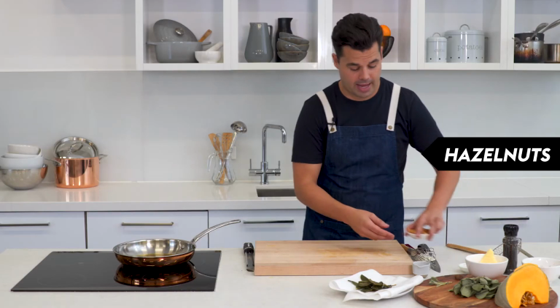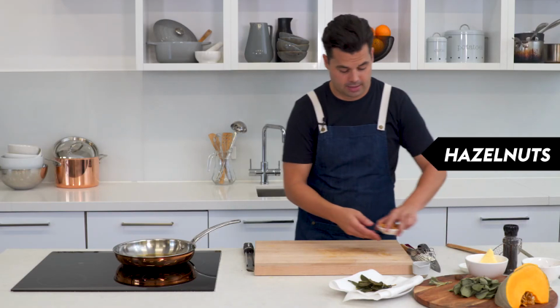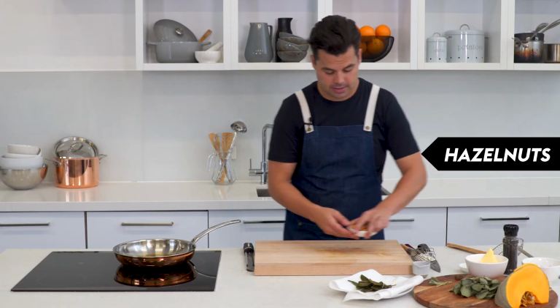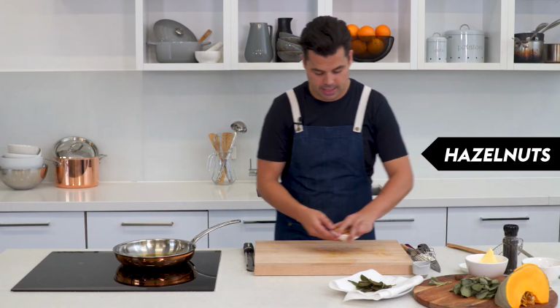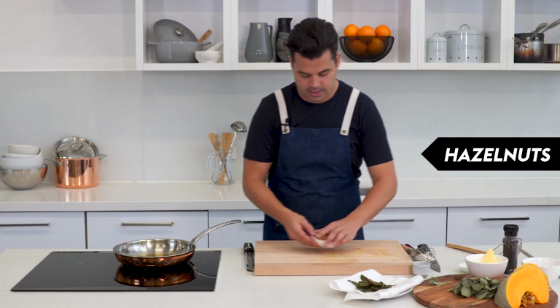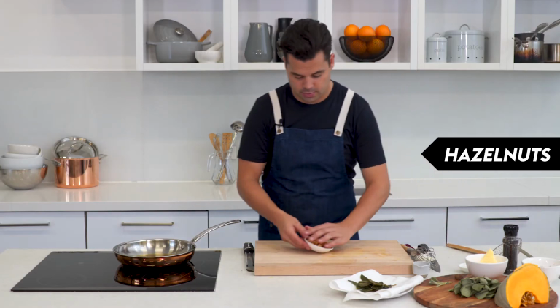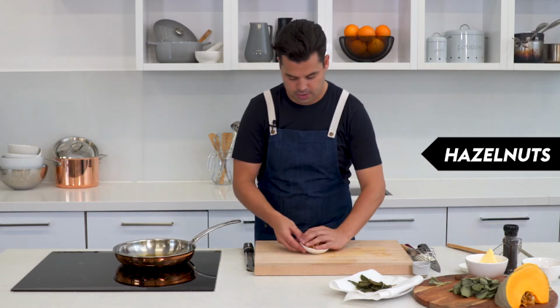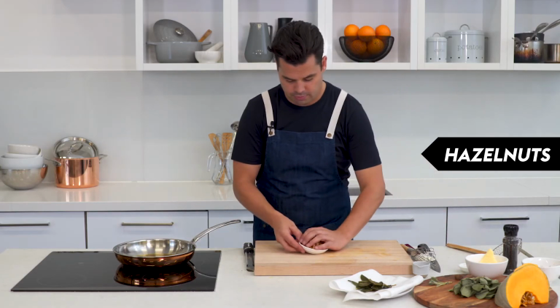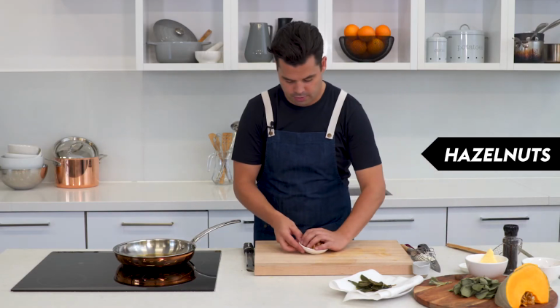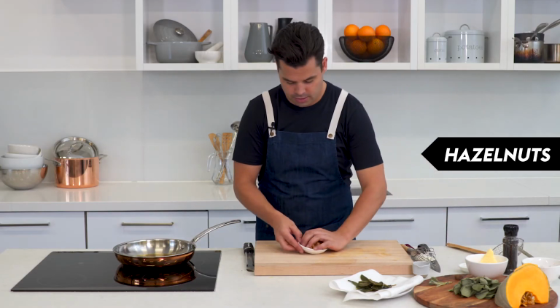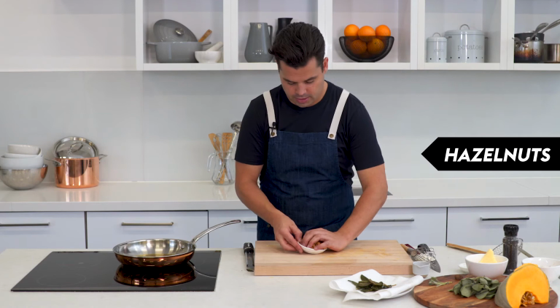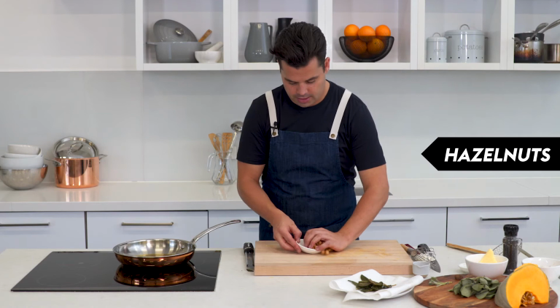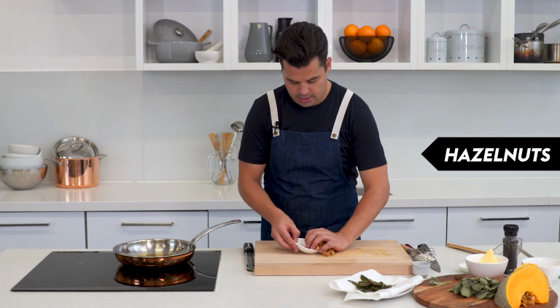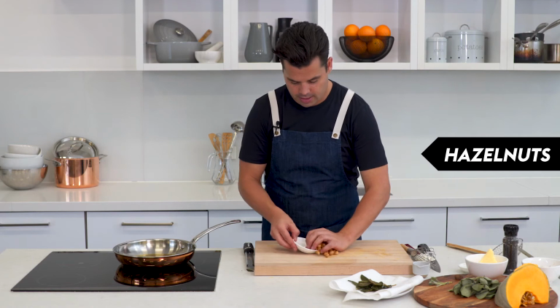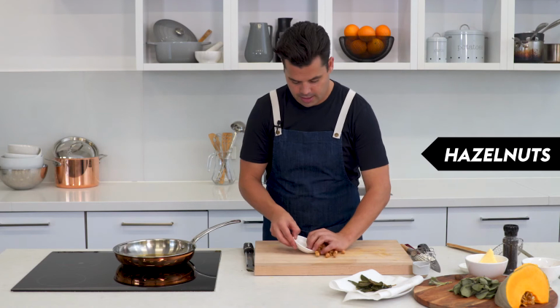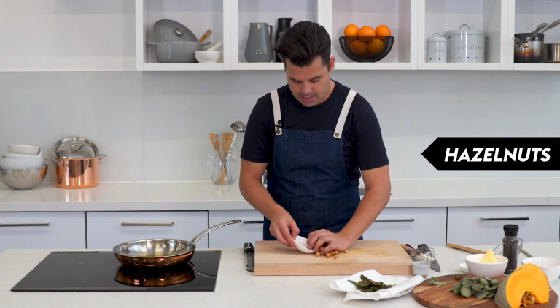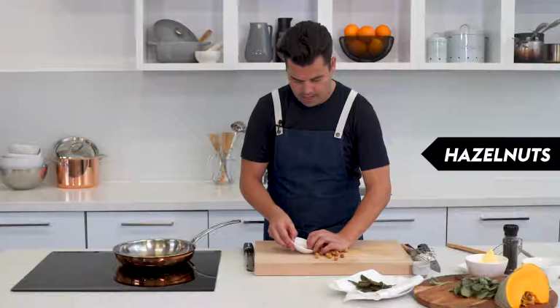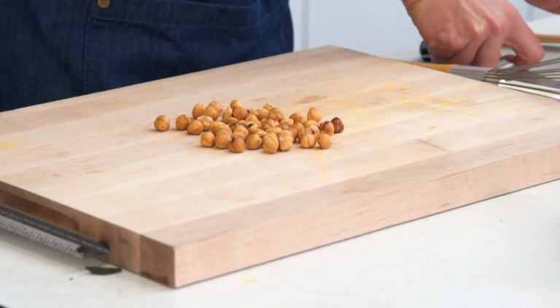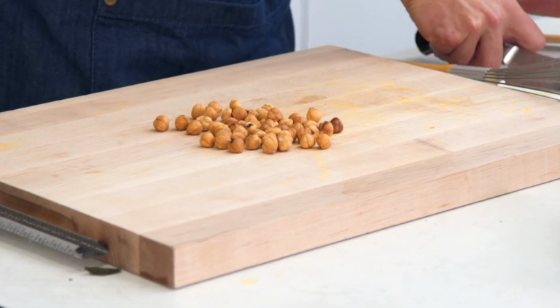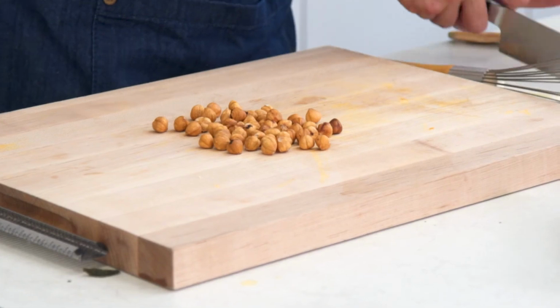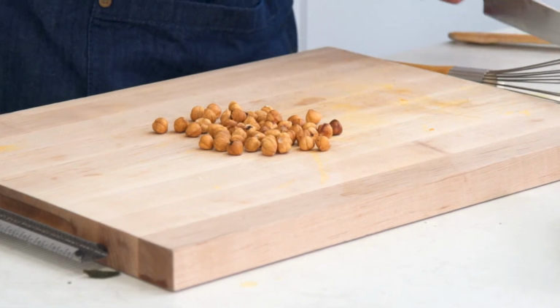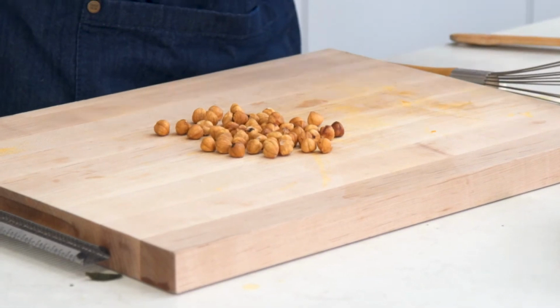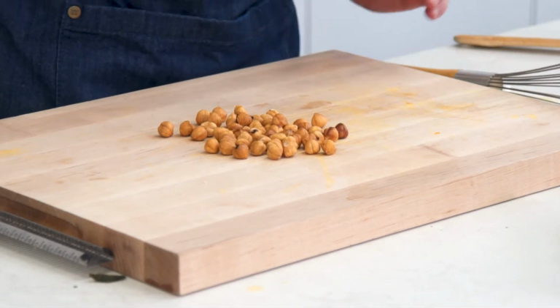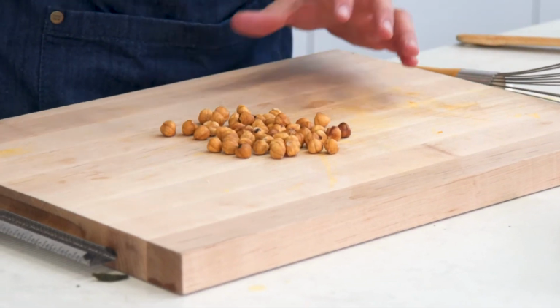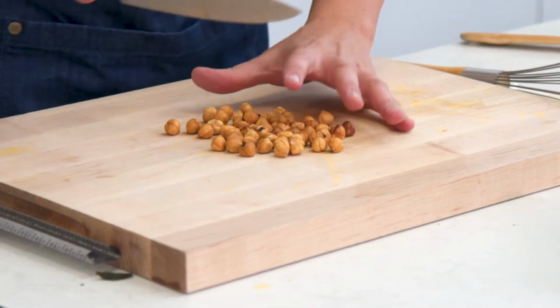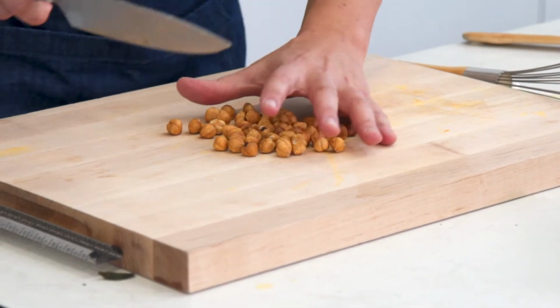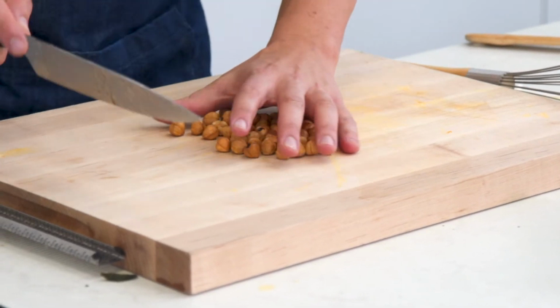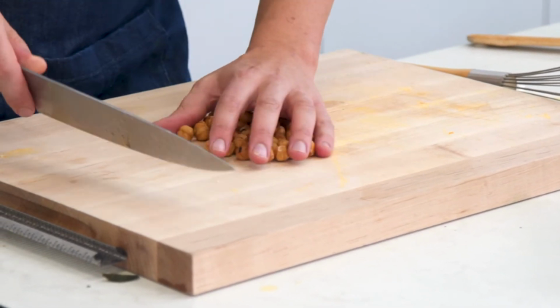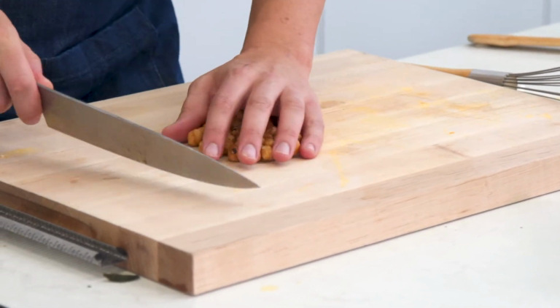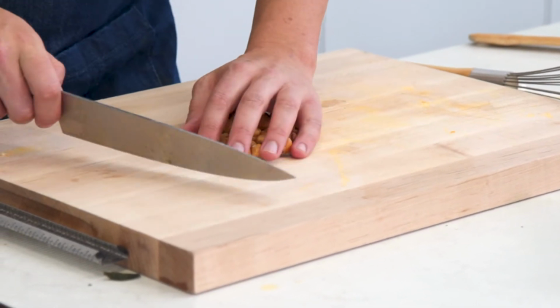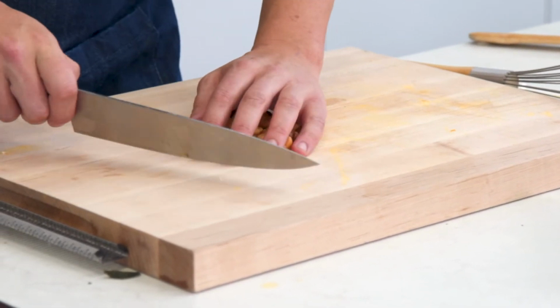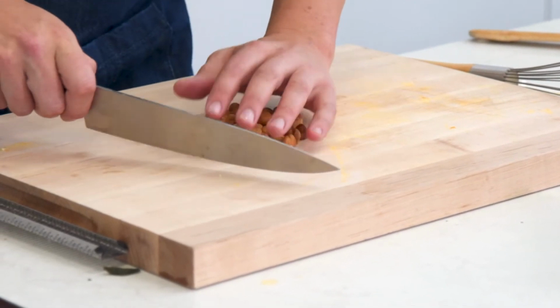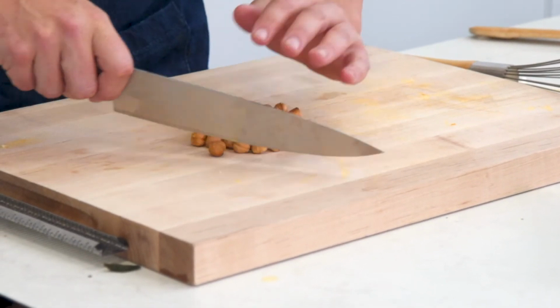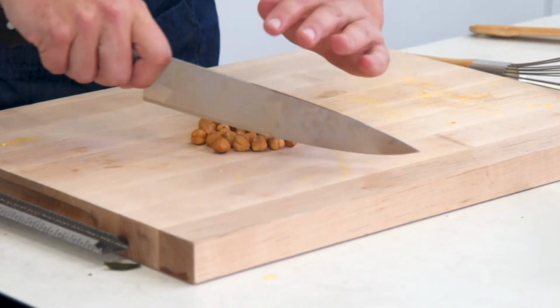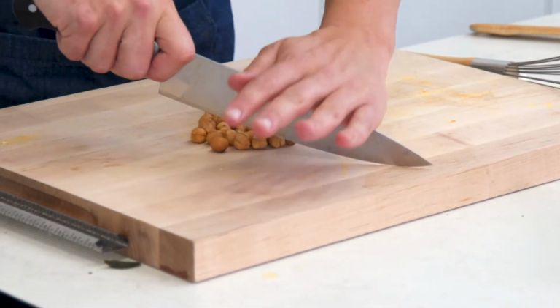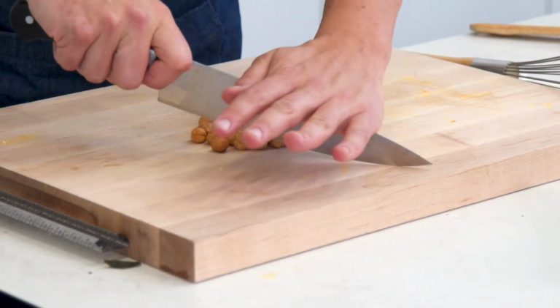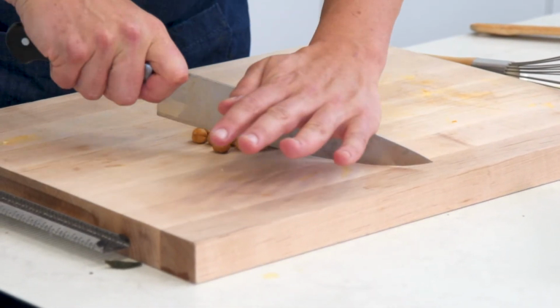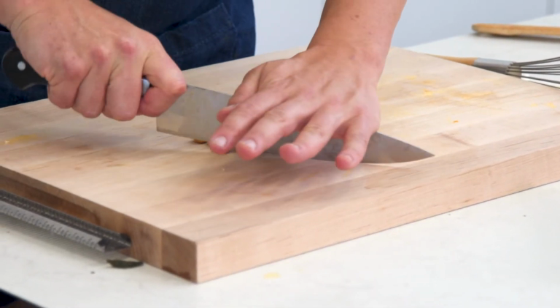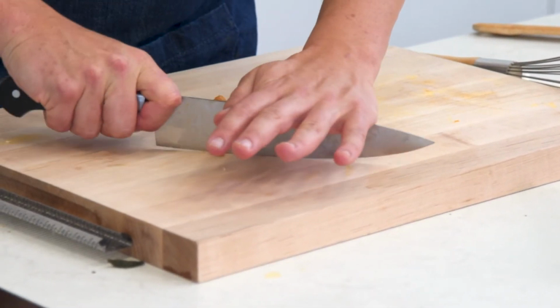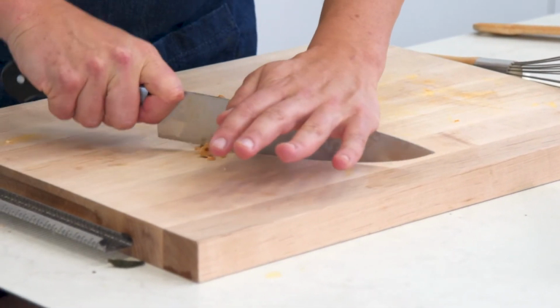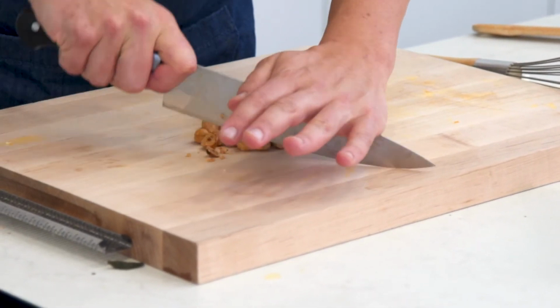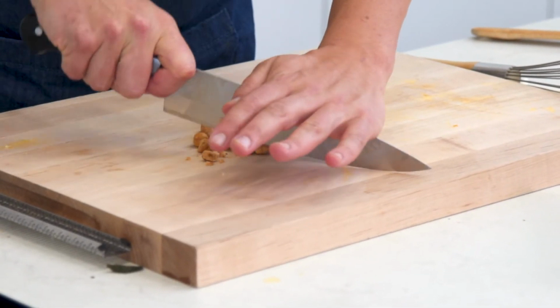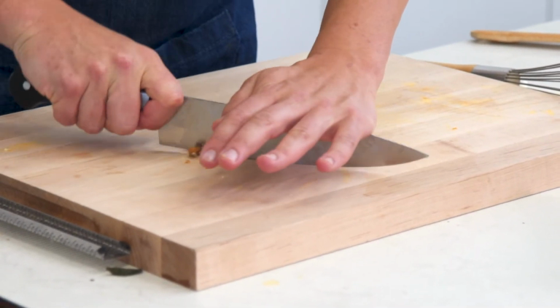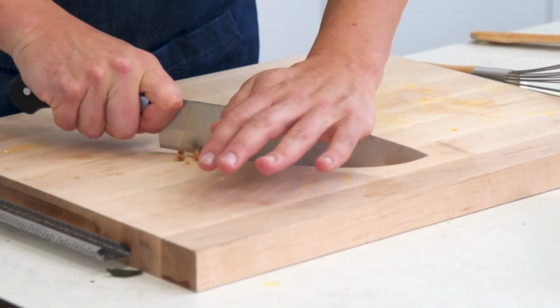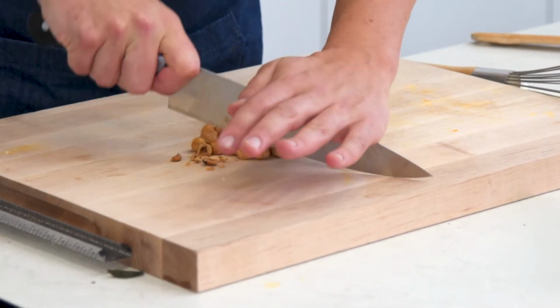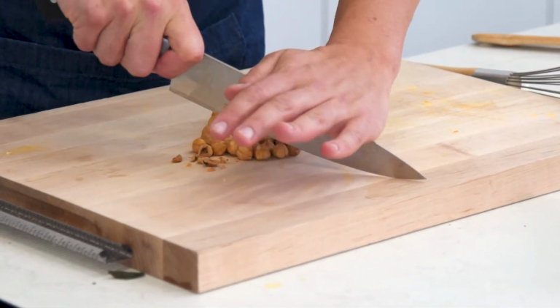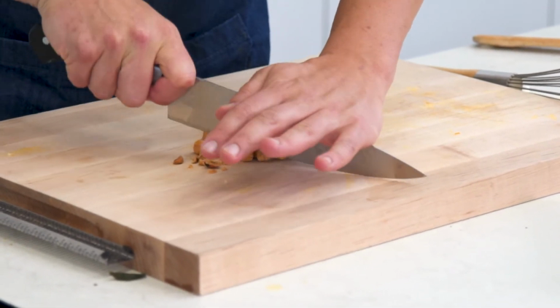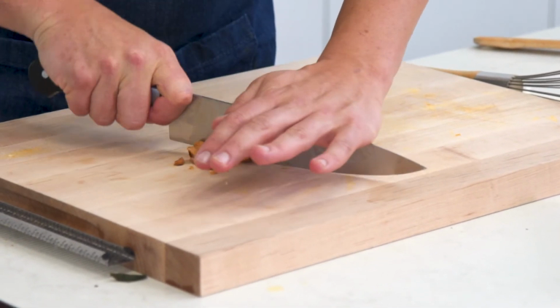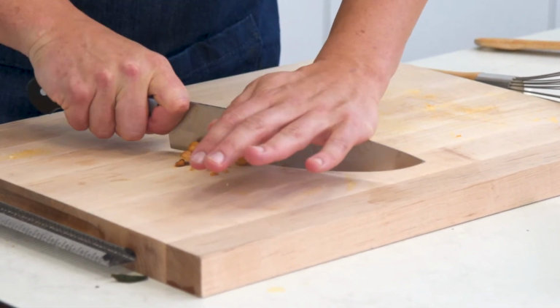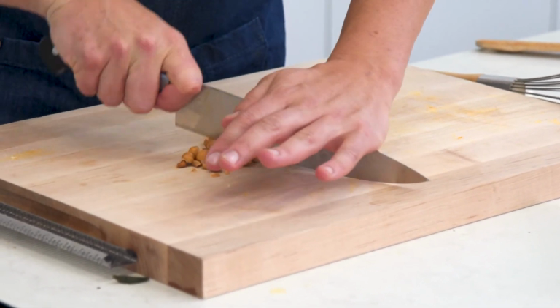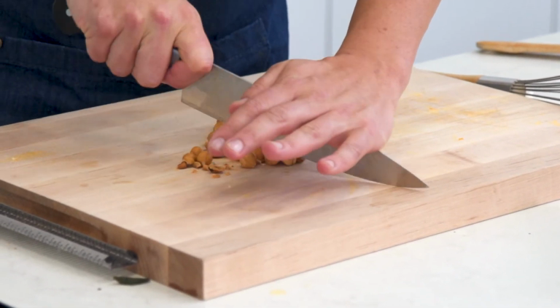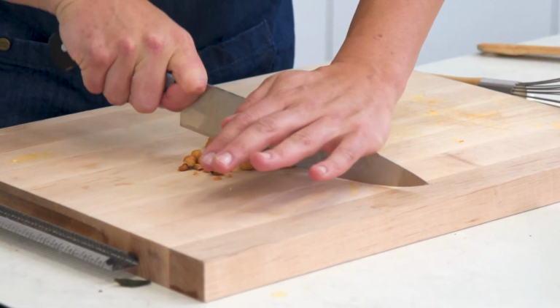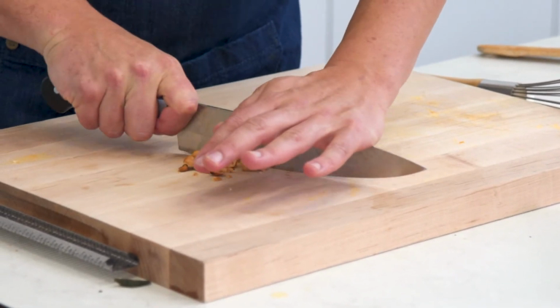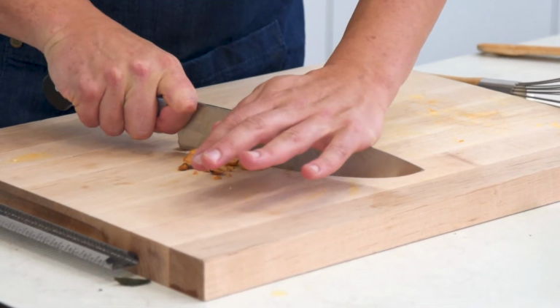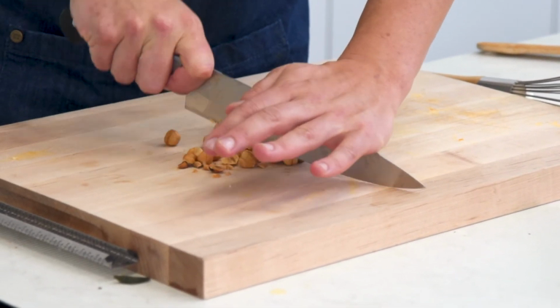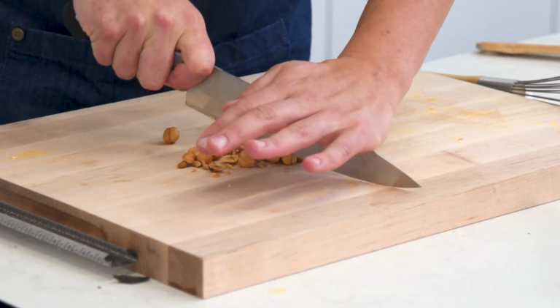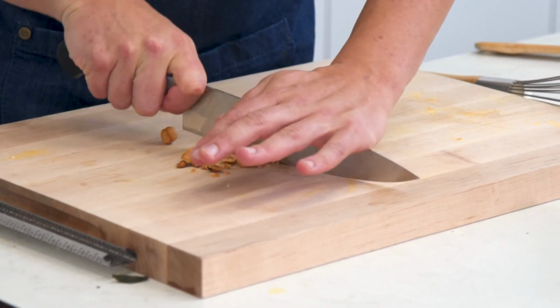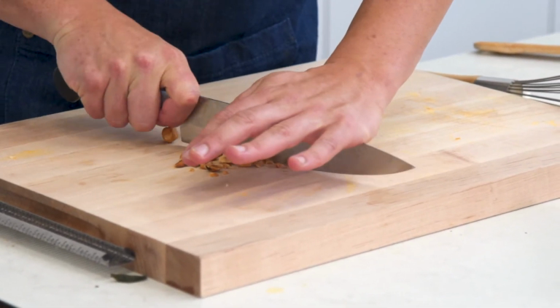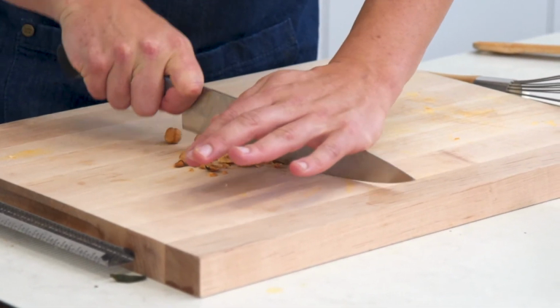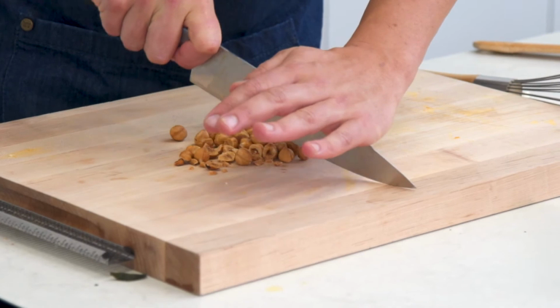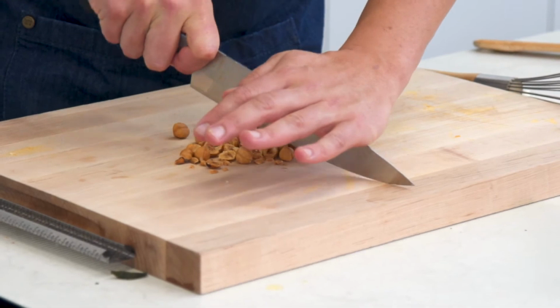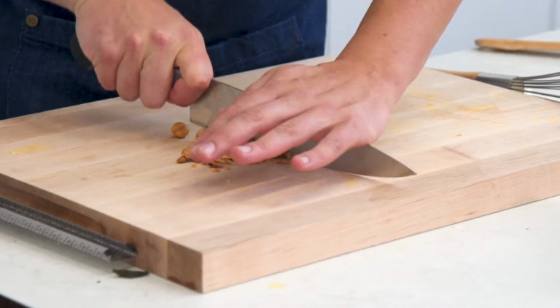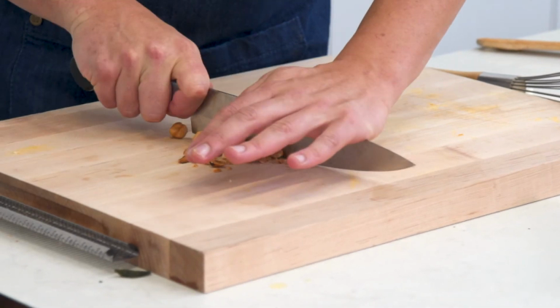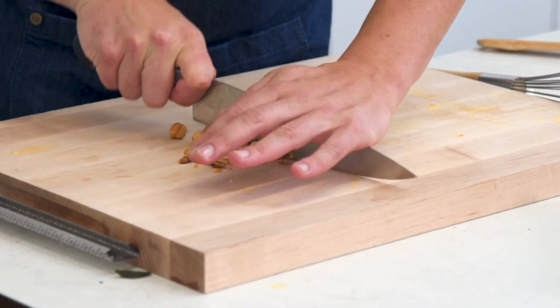I've also got some hazelnuts which I've roasted. Give them a bit of a chop and we'll top the bake with these as well.